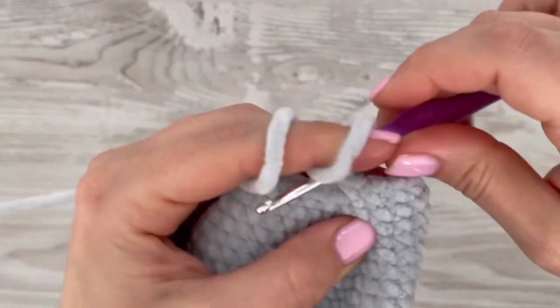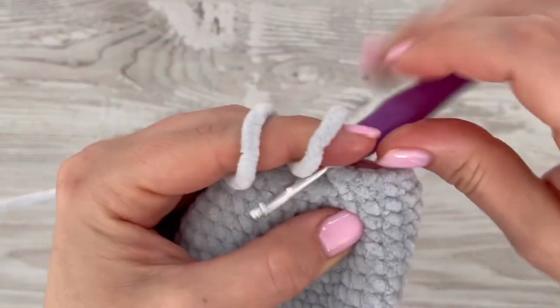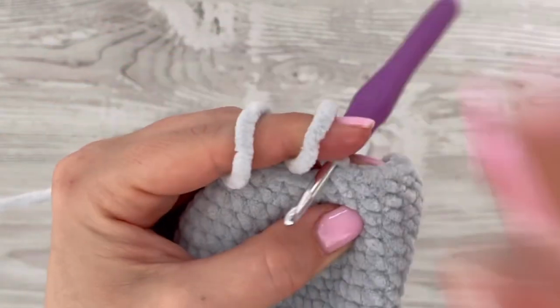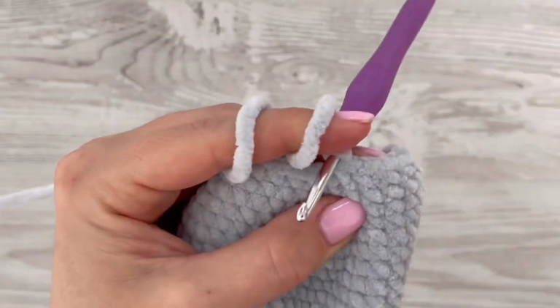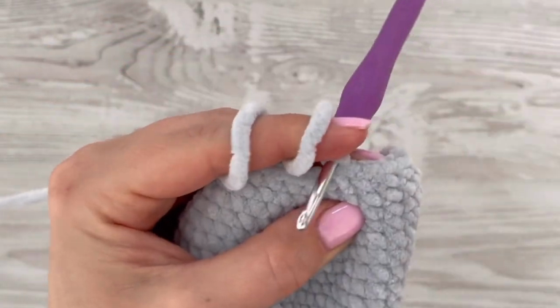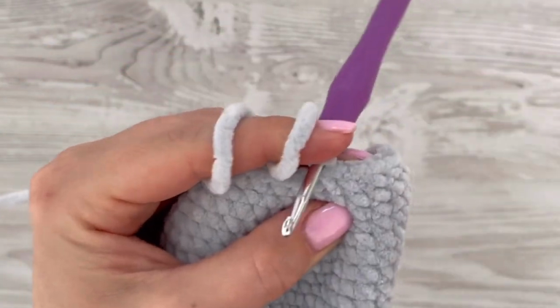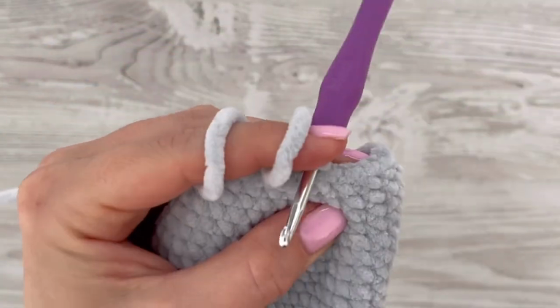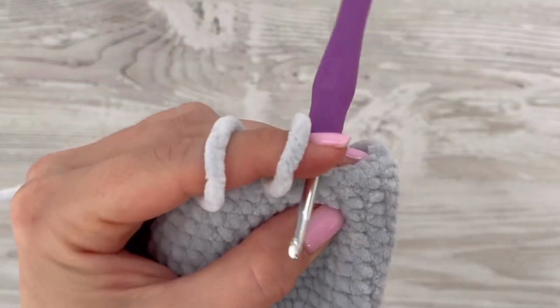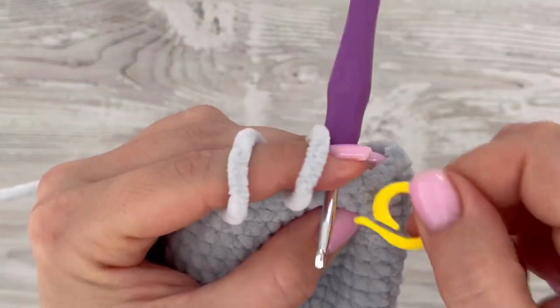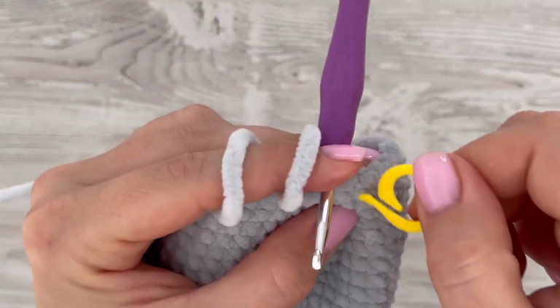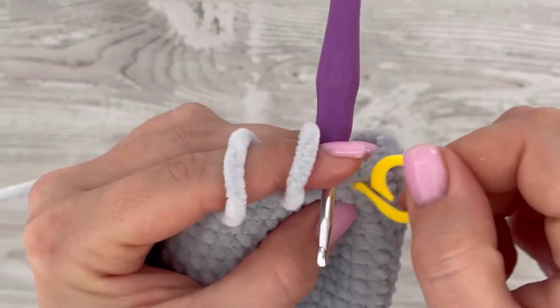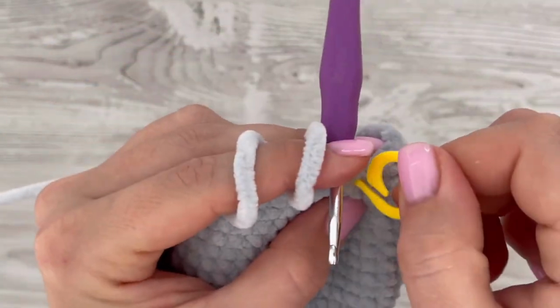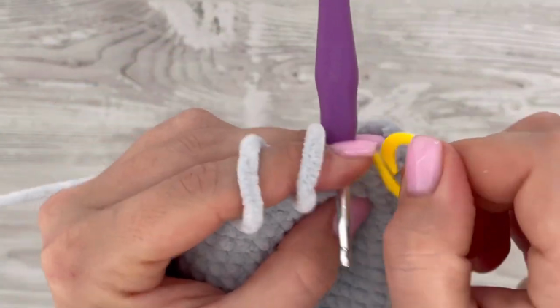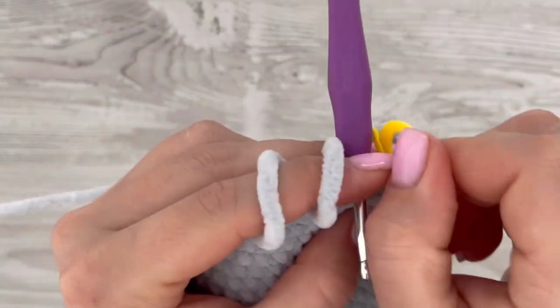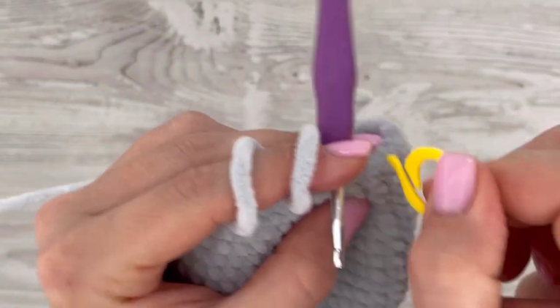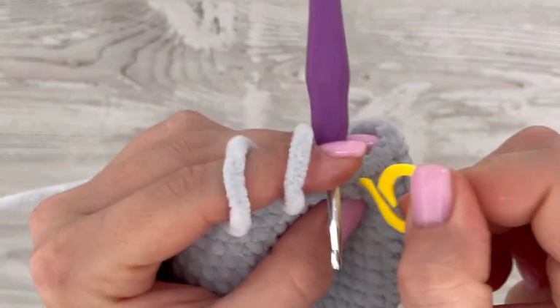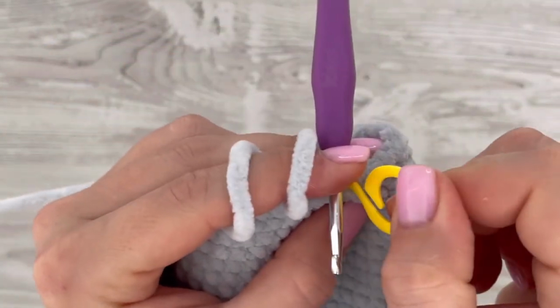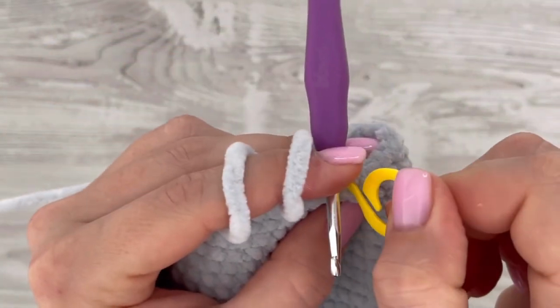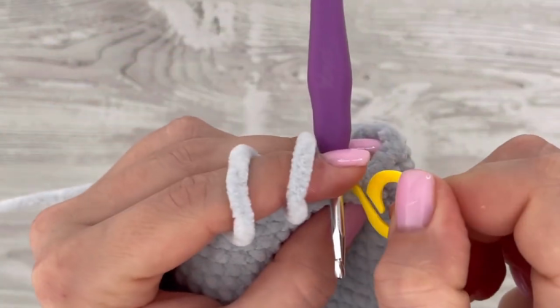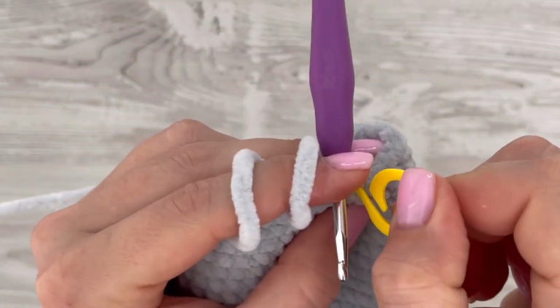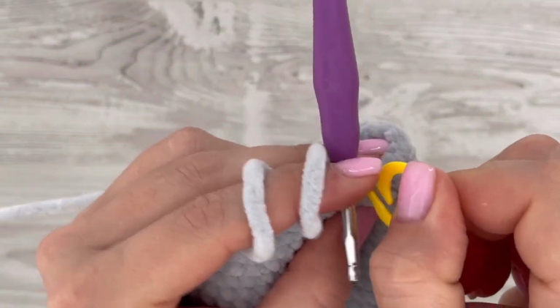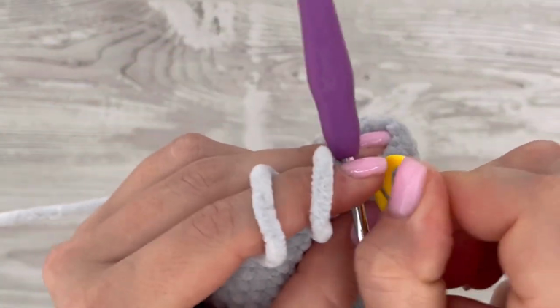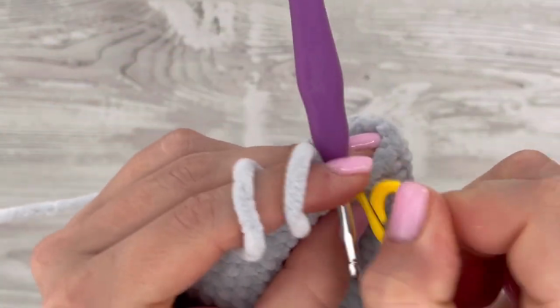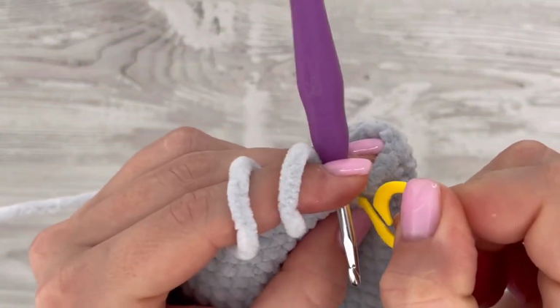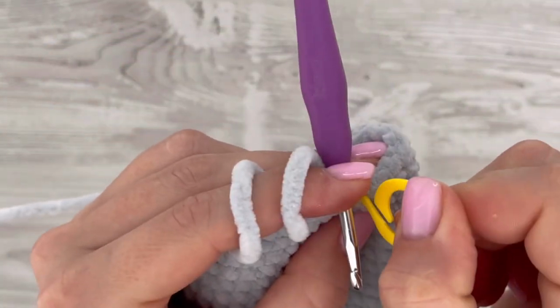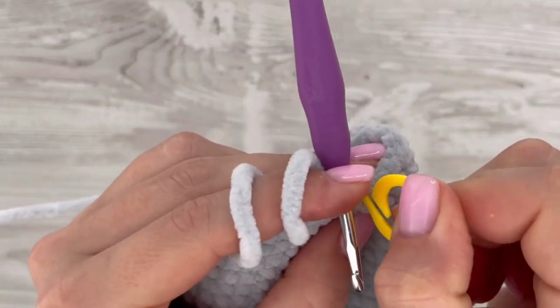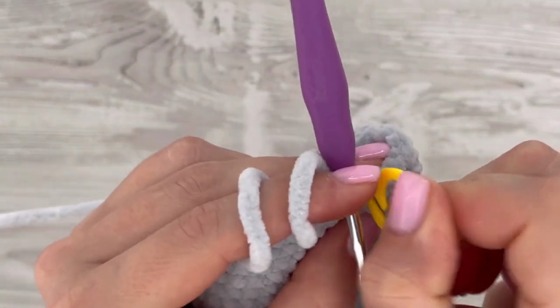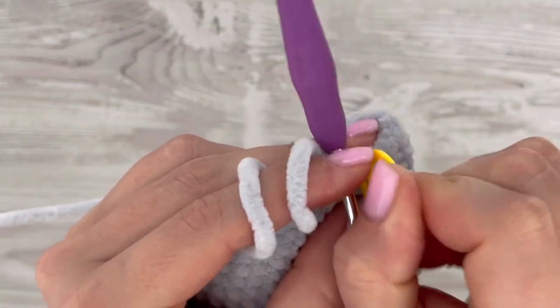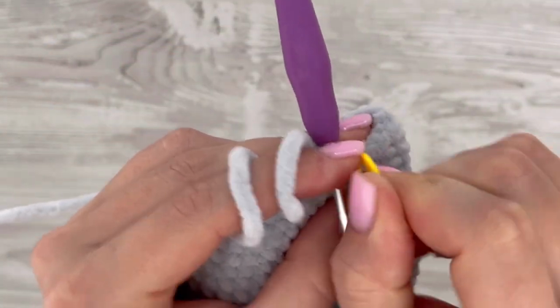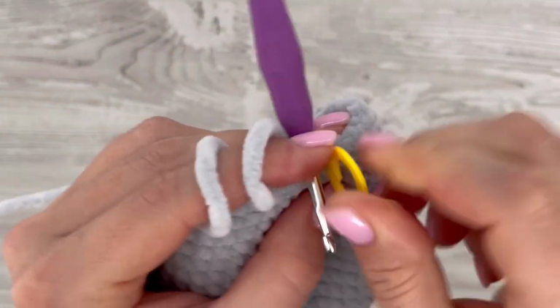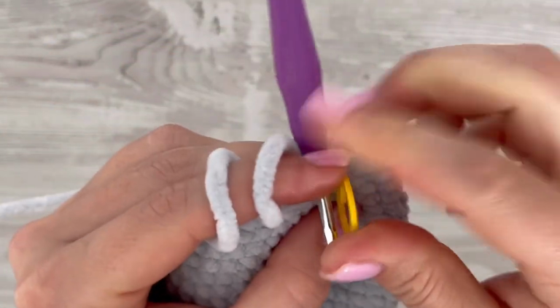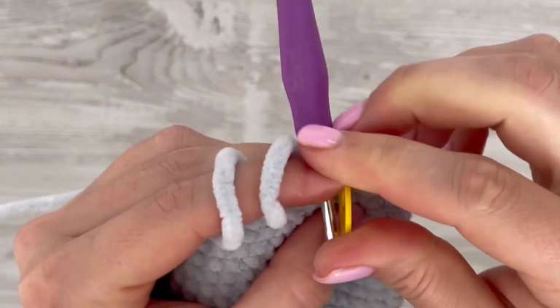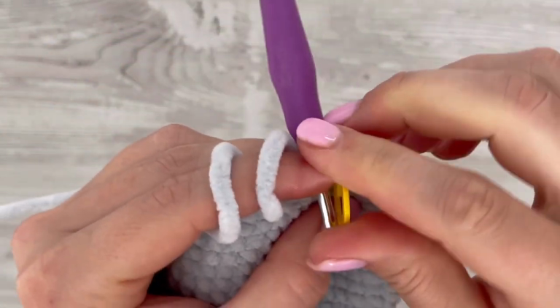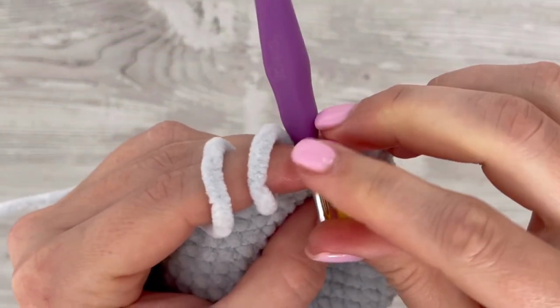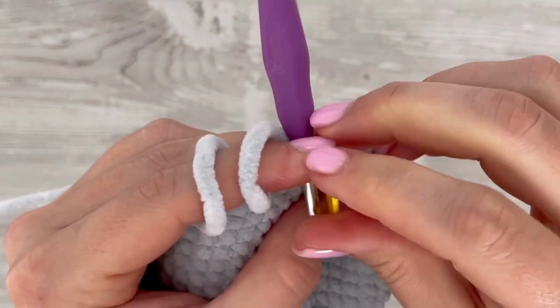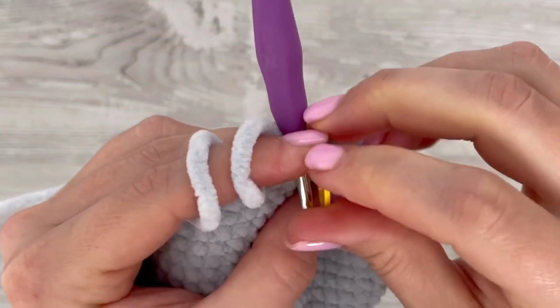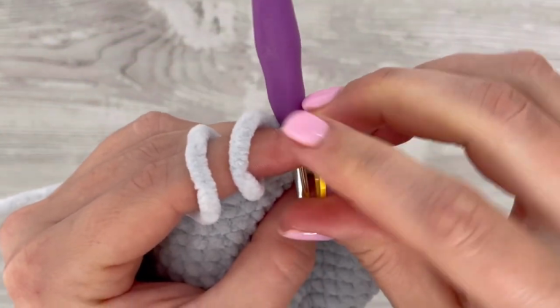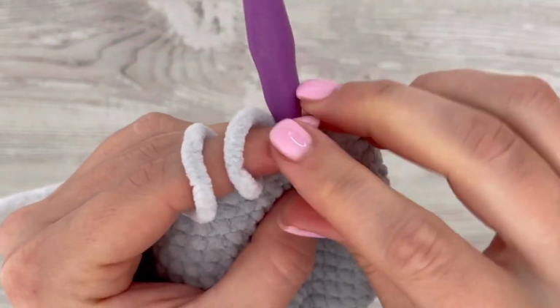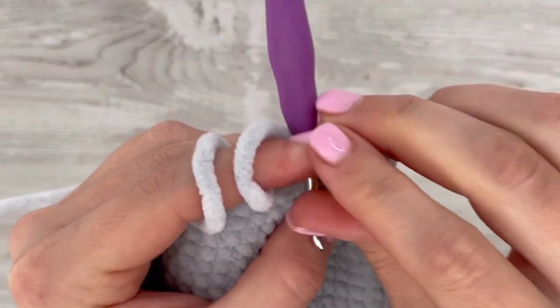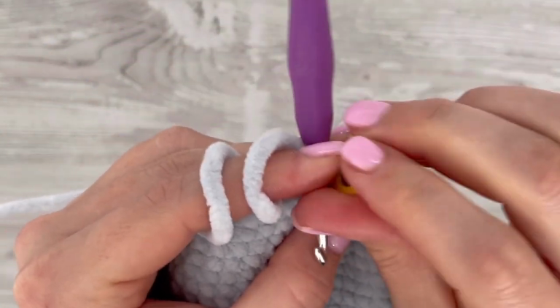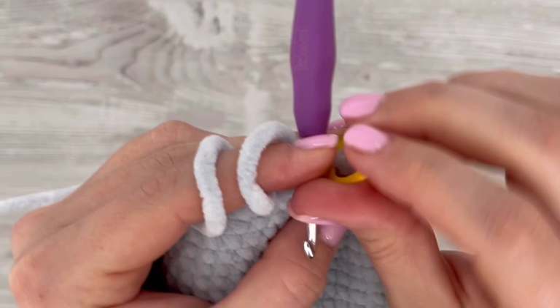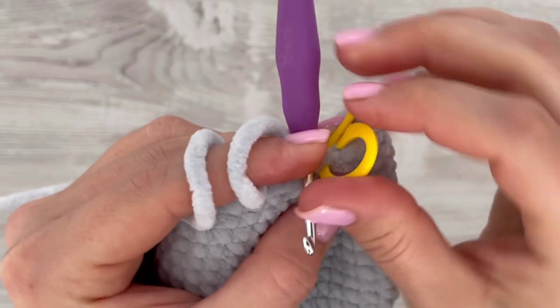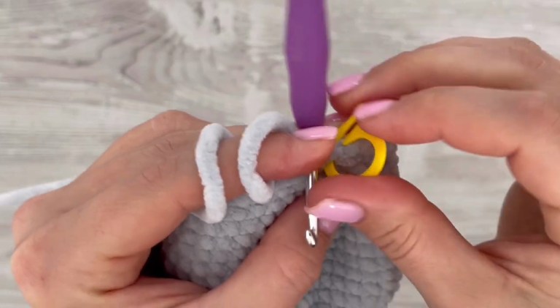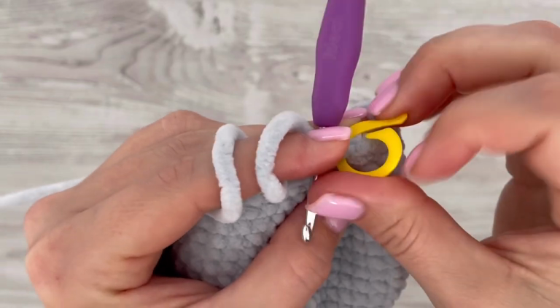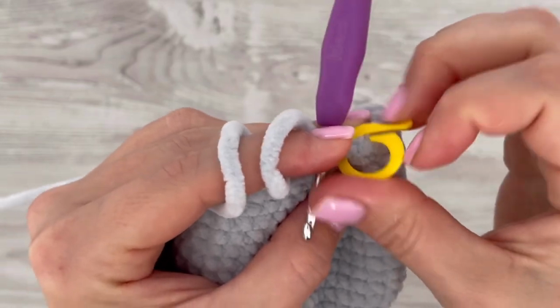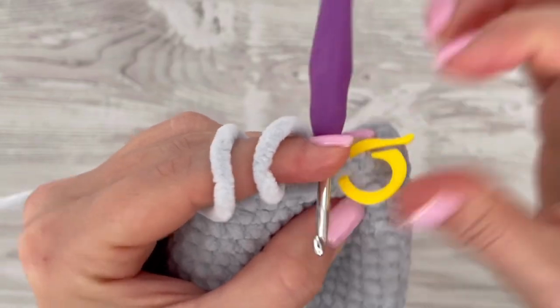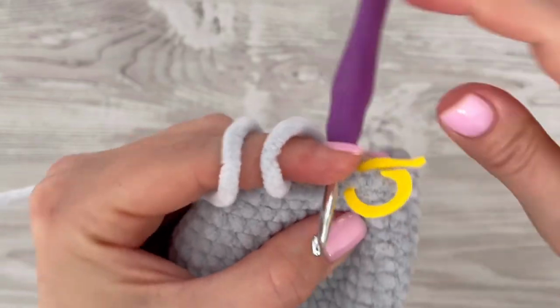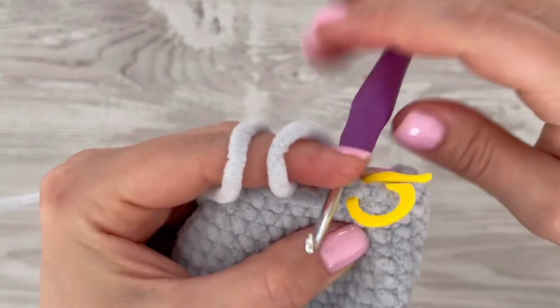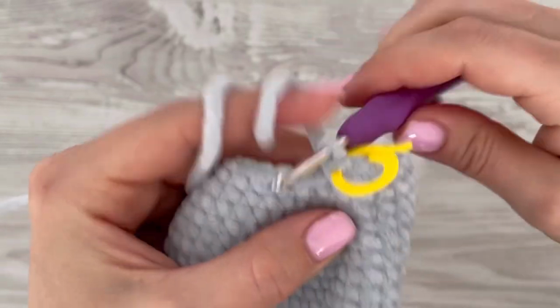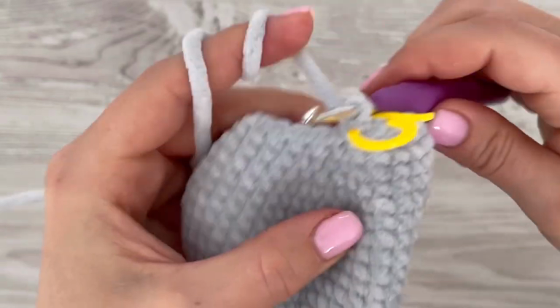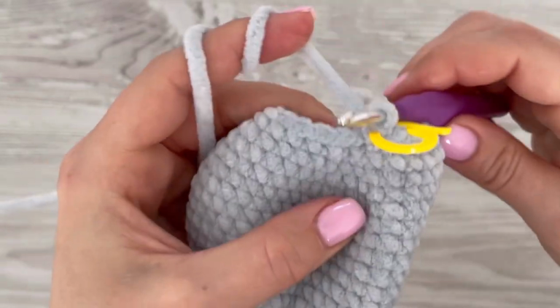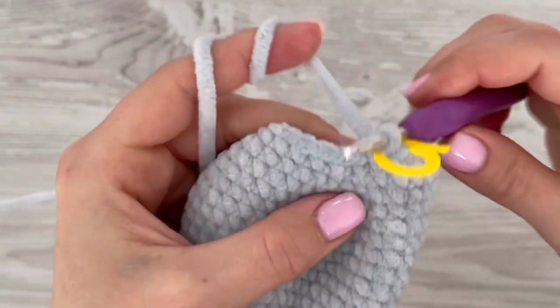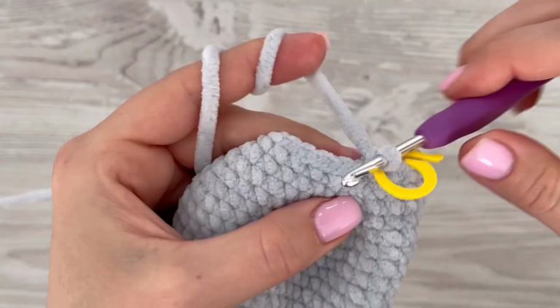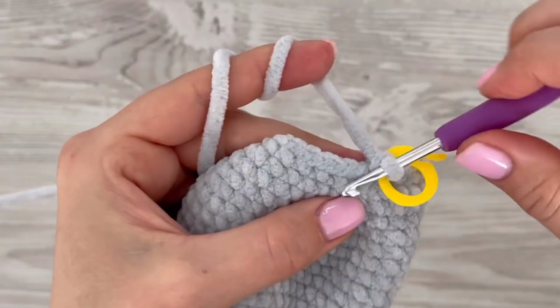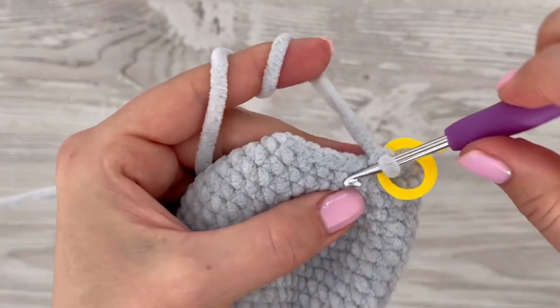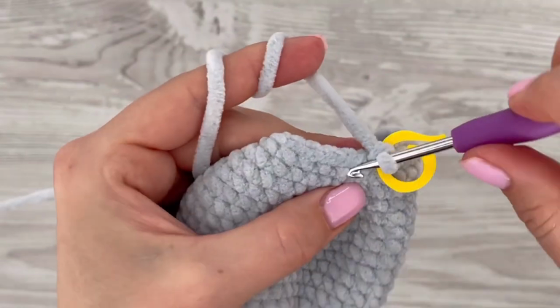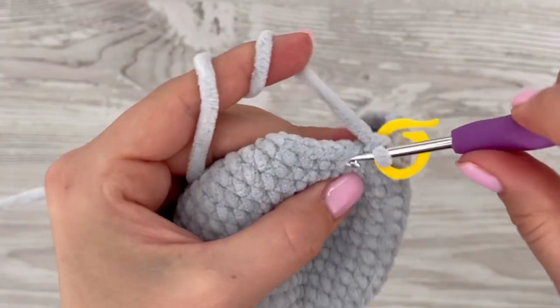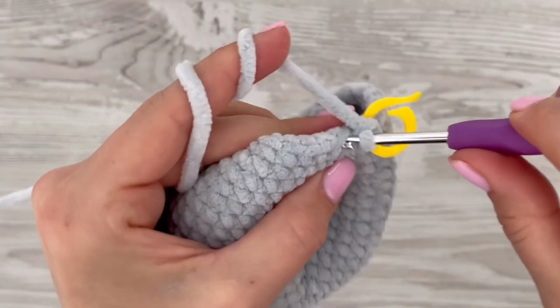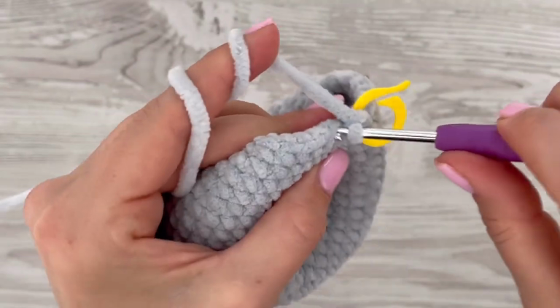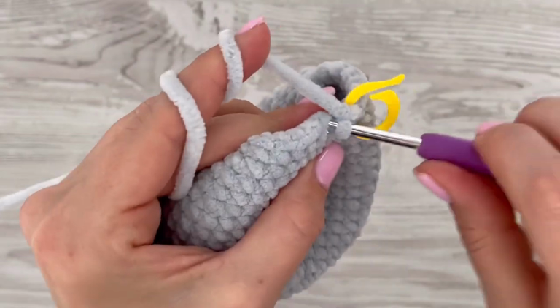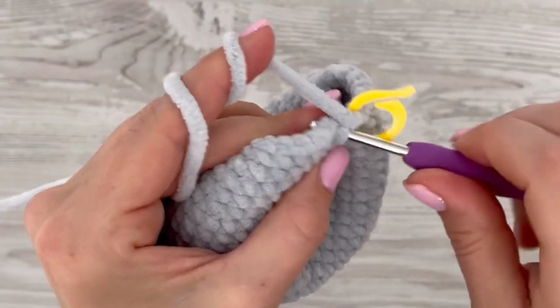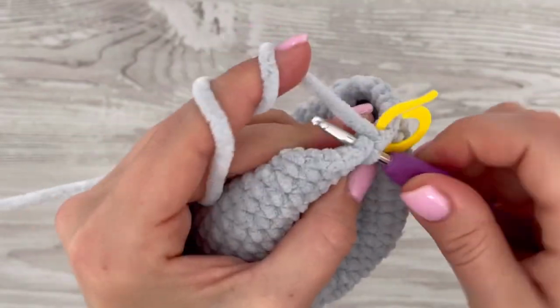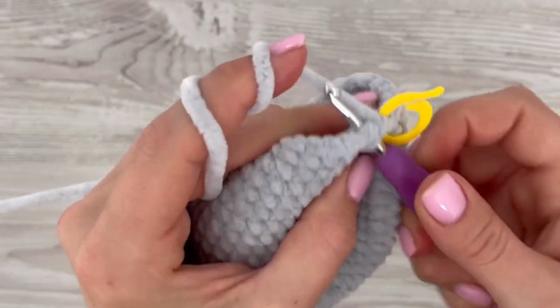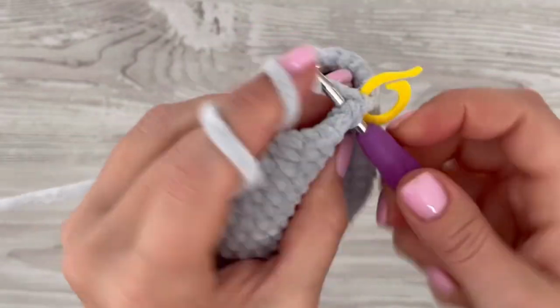Now make one single crochet in each stitch all the way around, so you should make 26 single crochets.